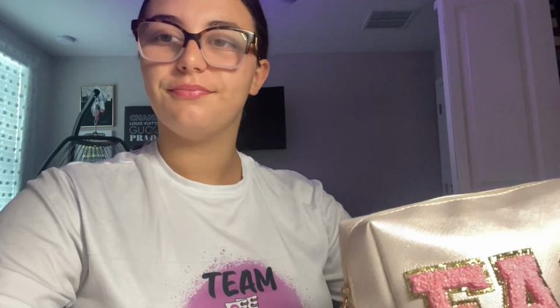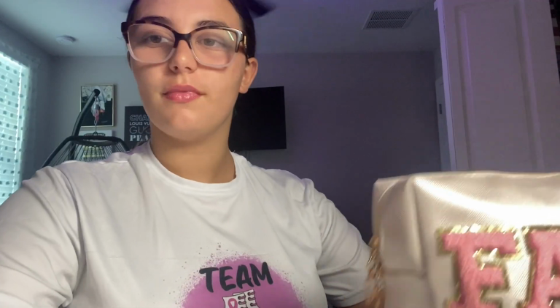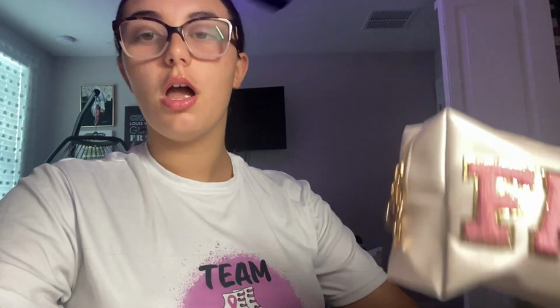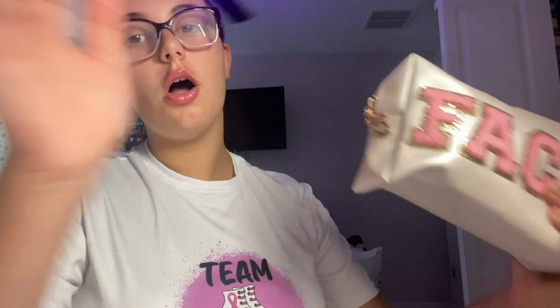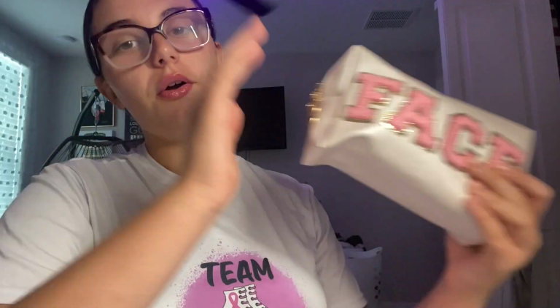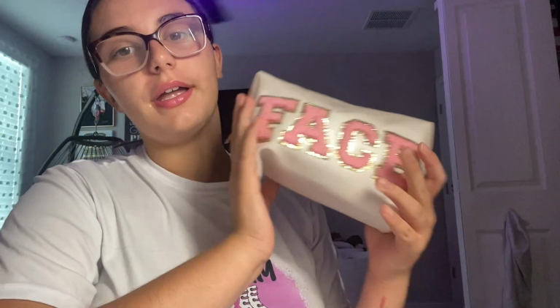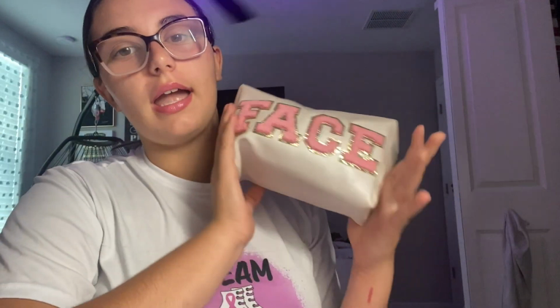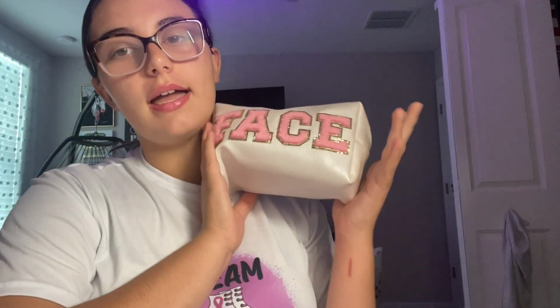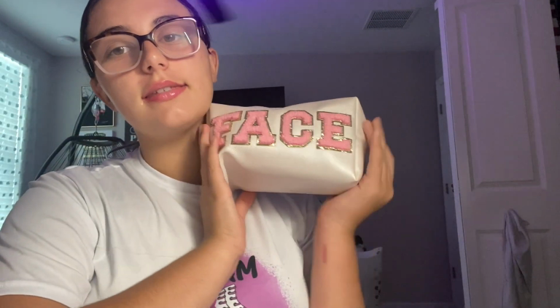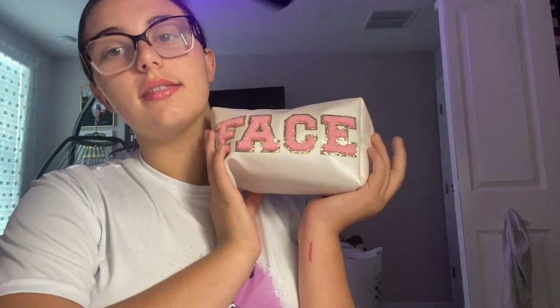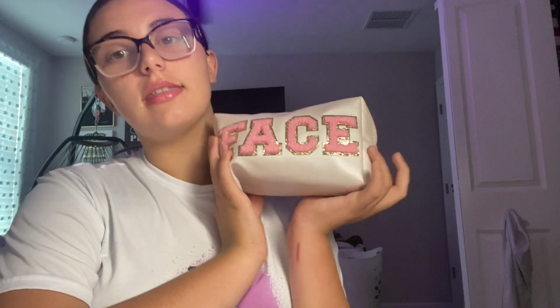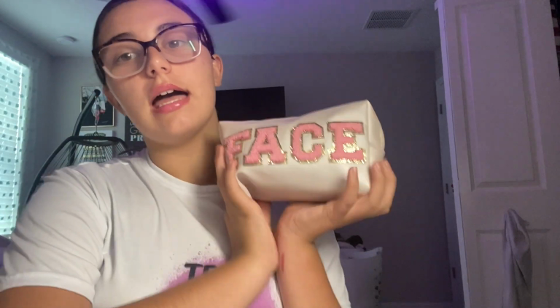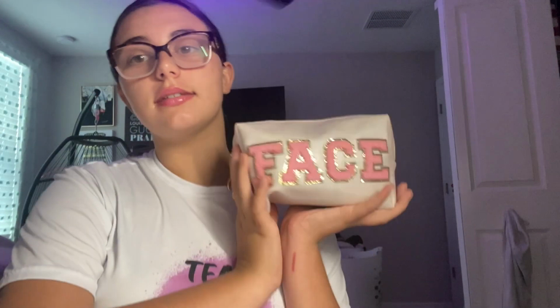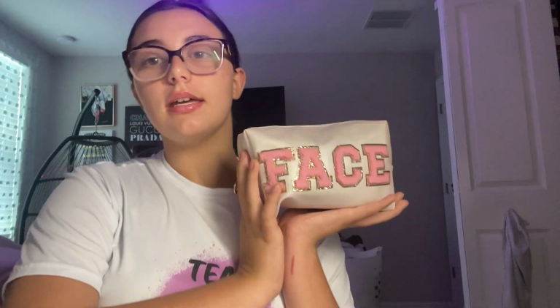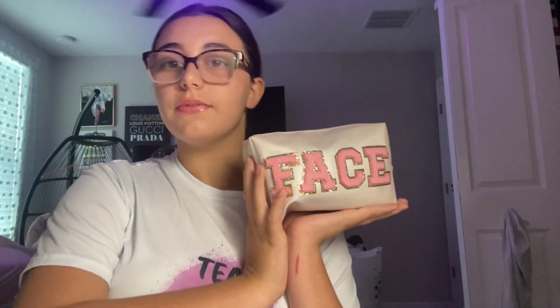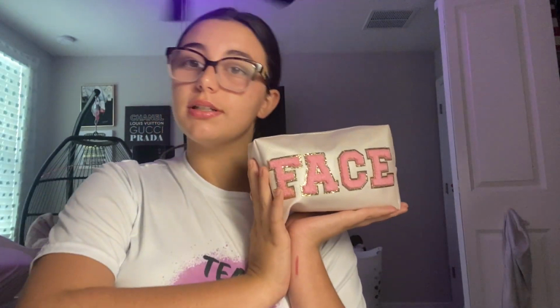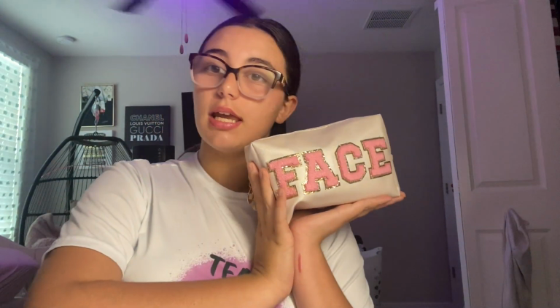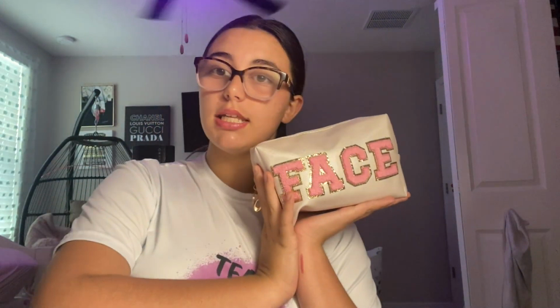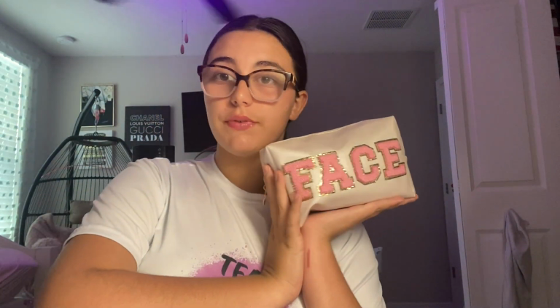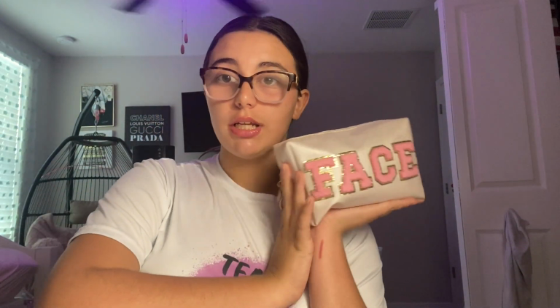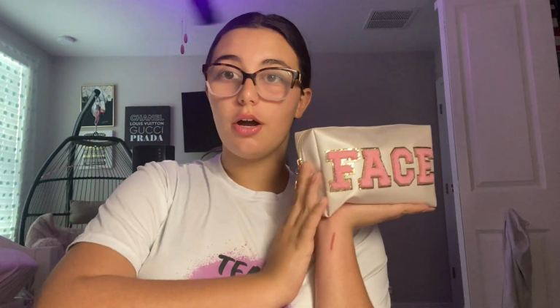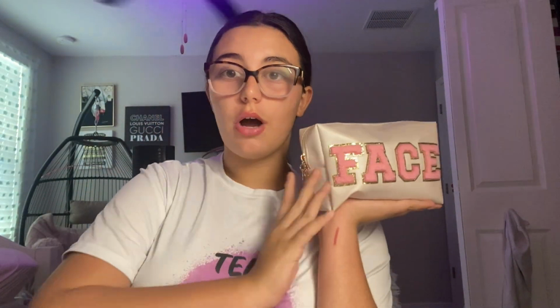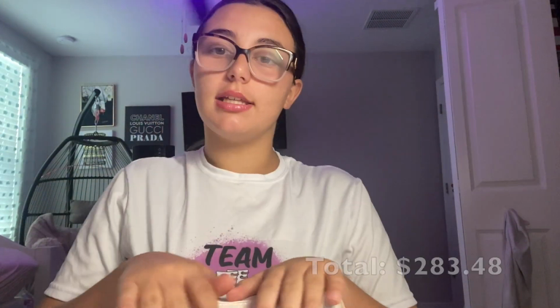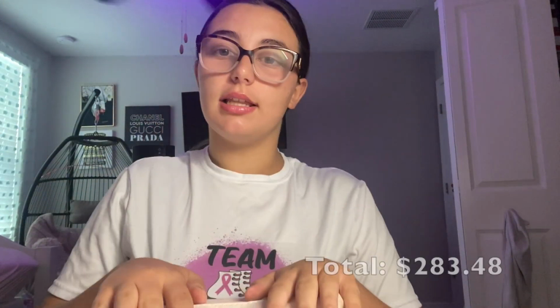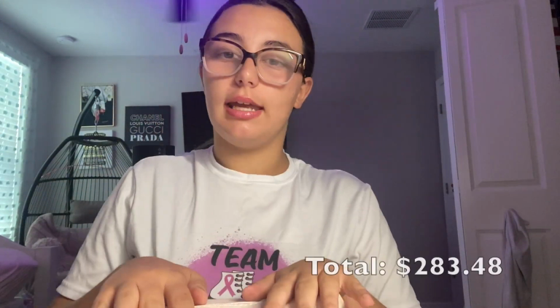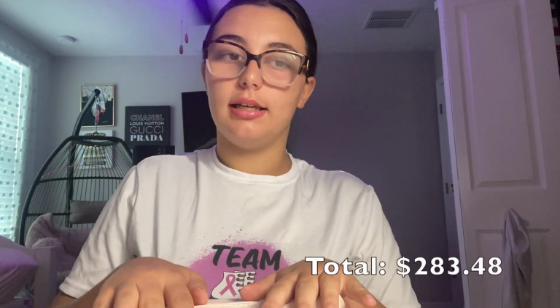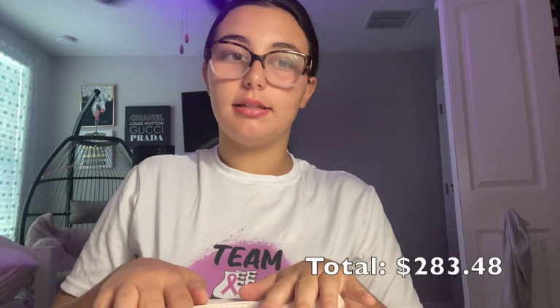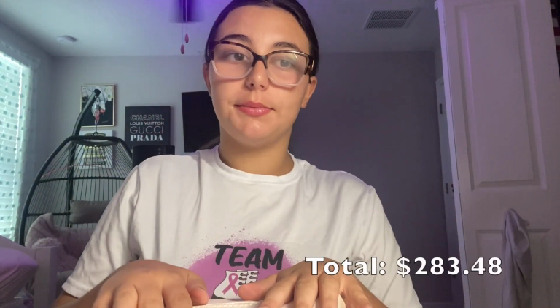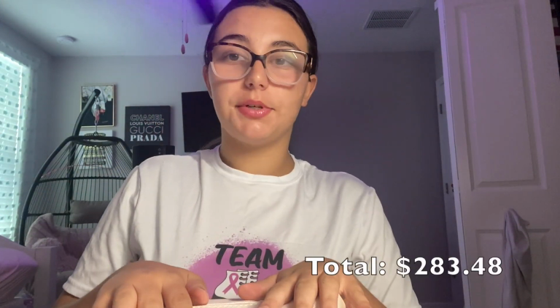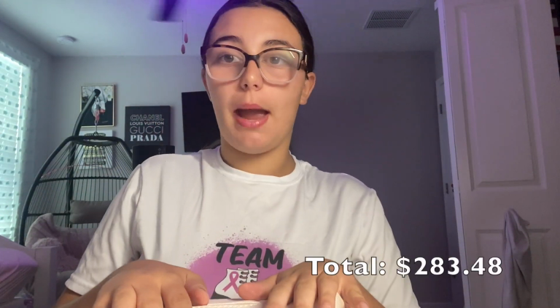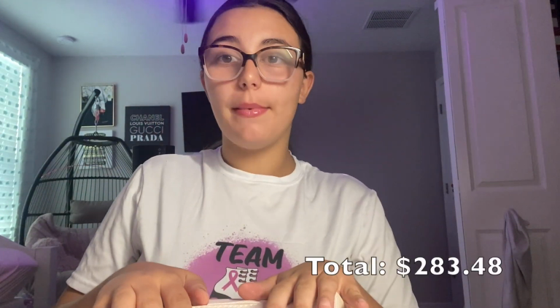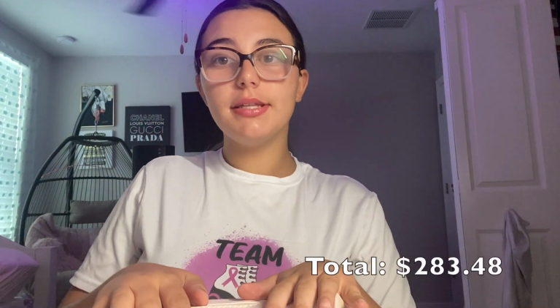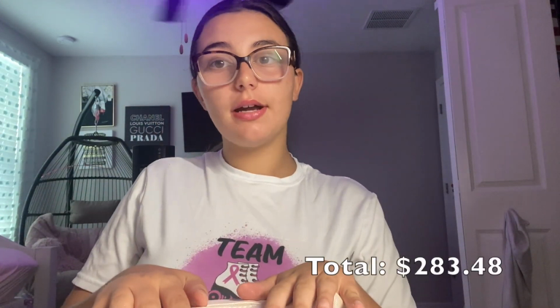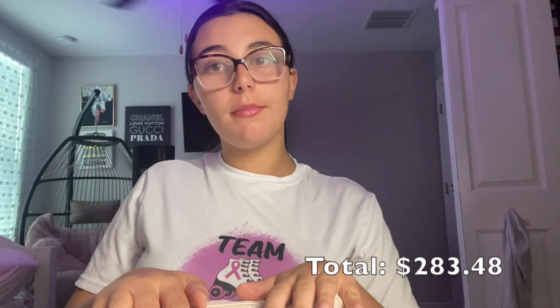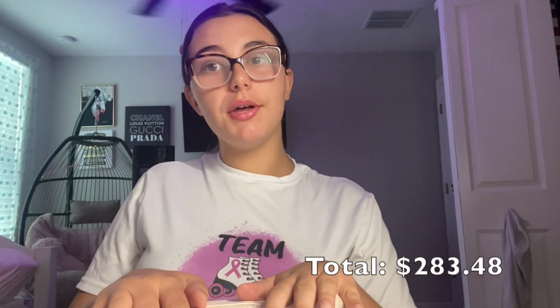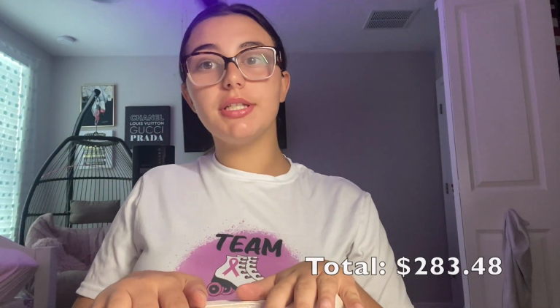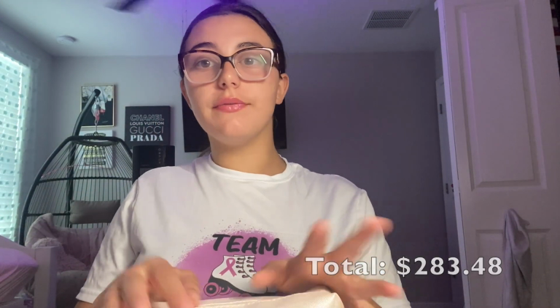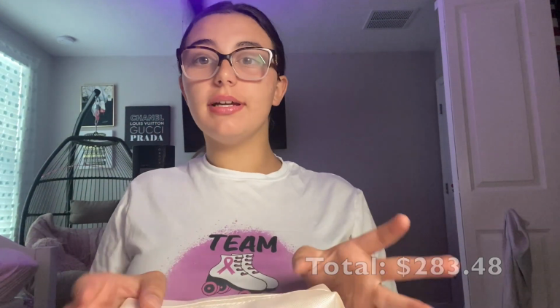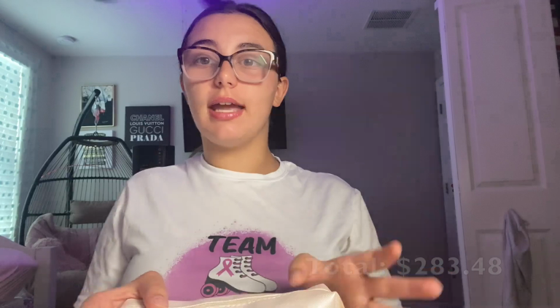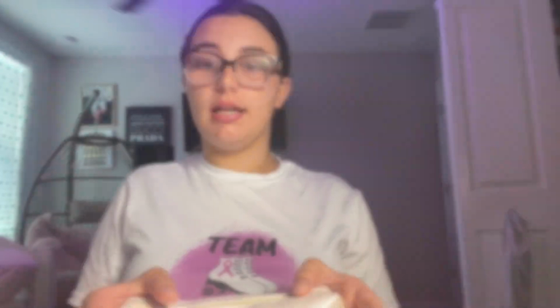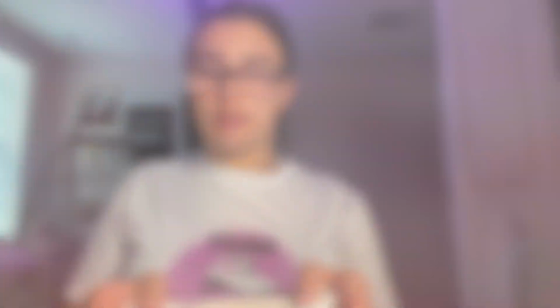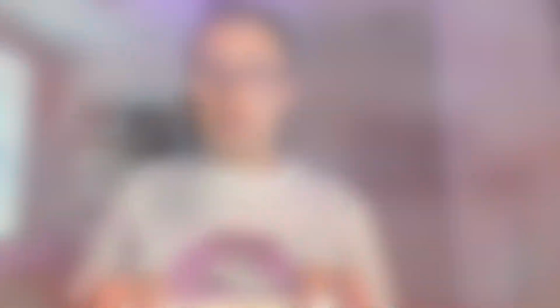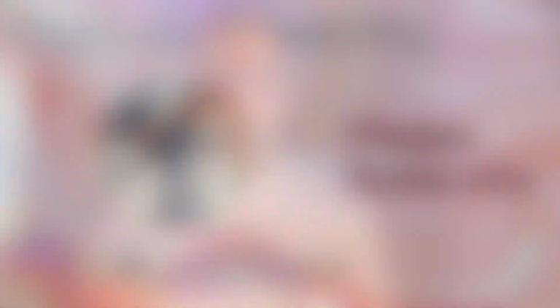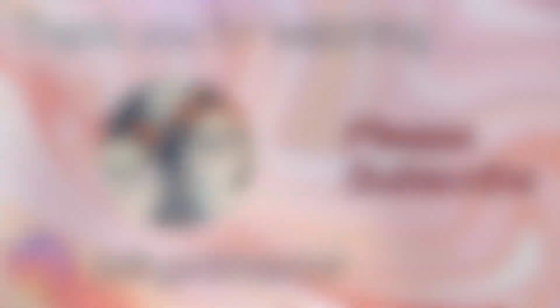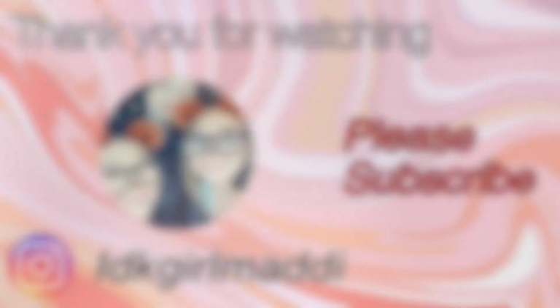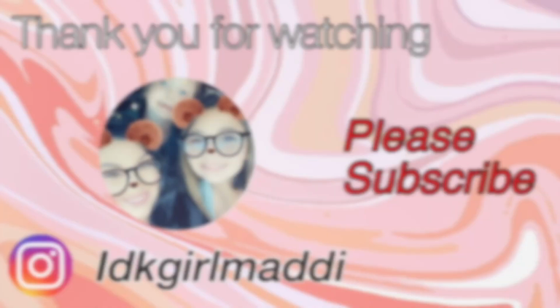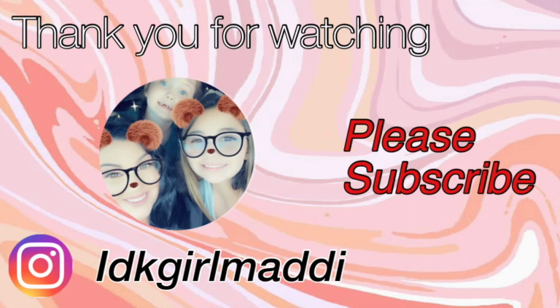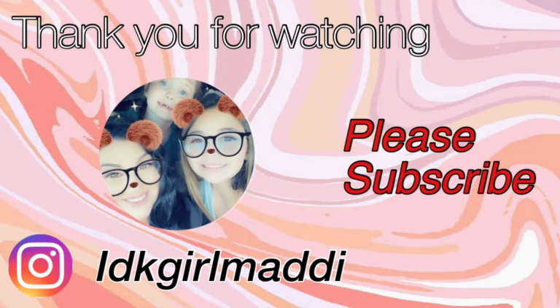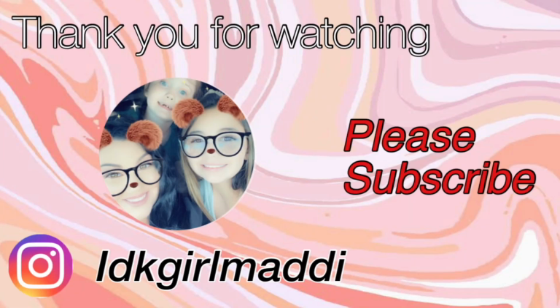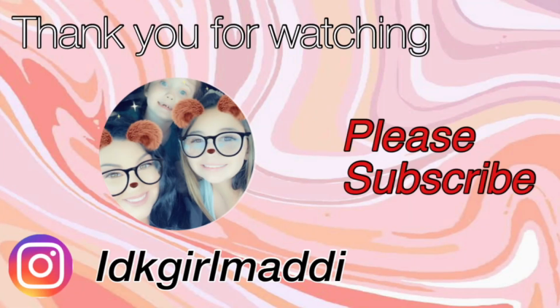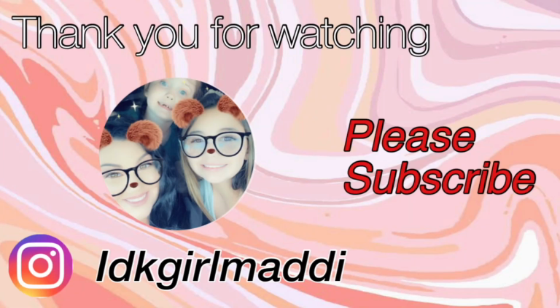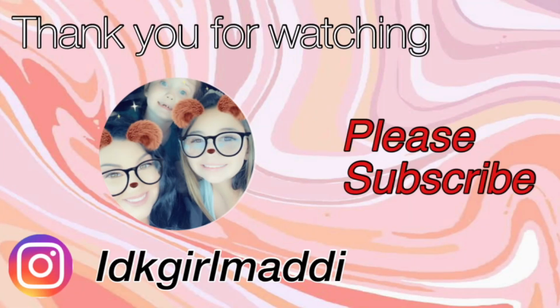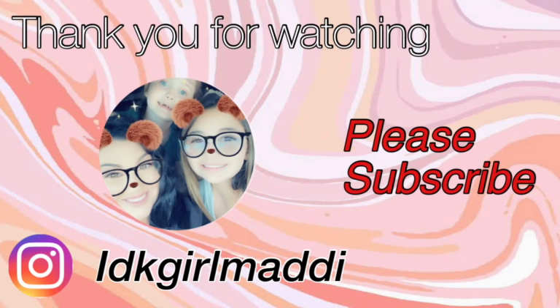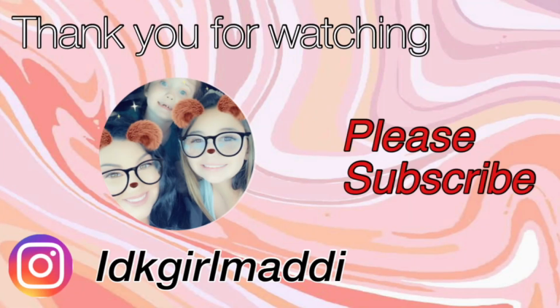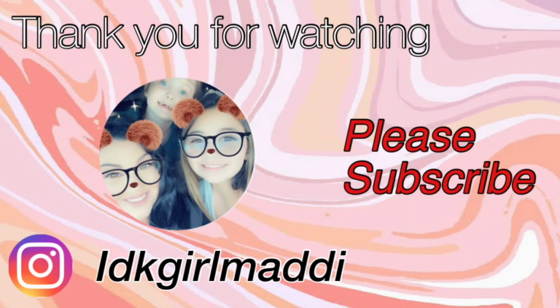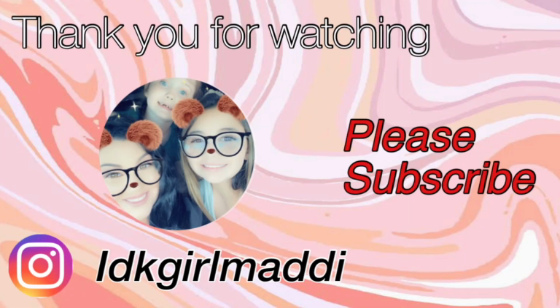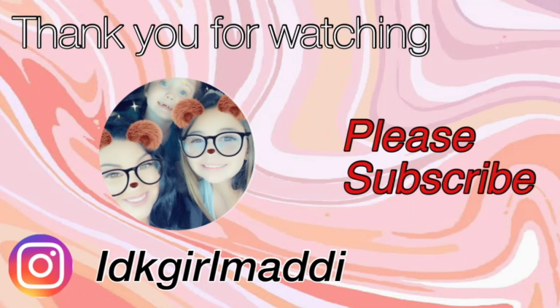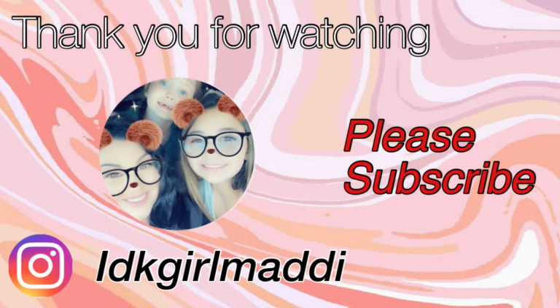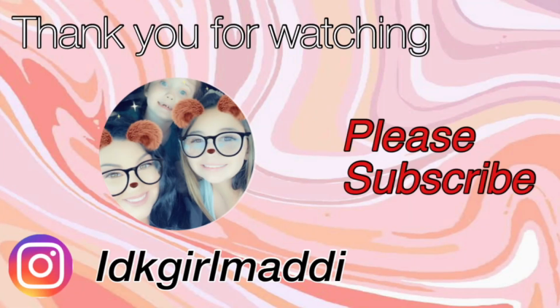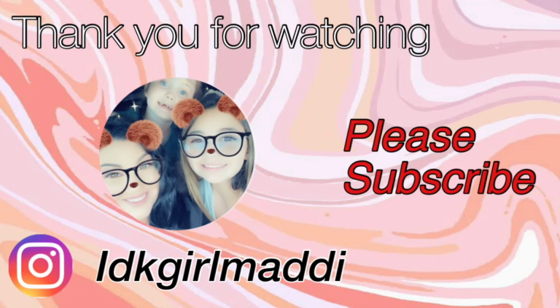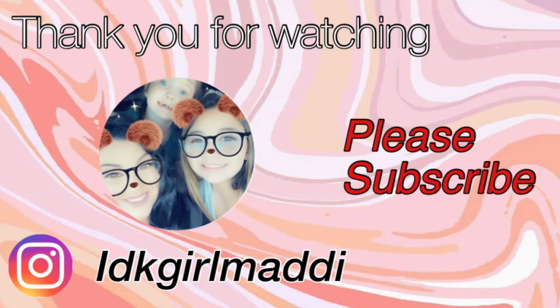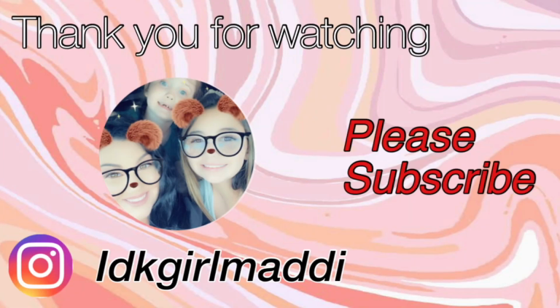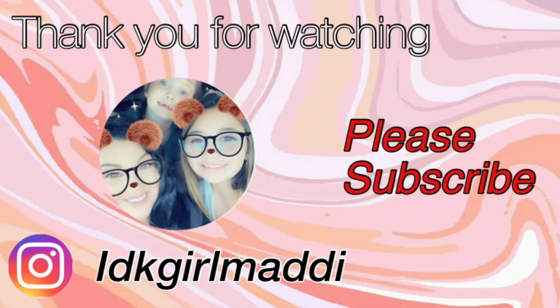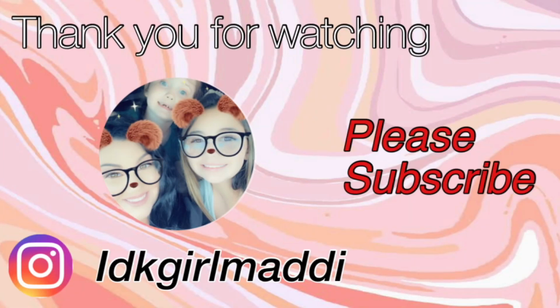Okay guys, that's it for today's video! Like, subscribe and turn on post notifications.